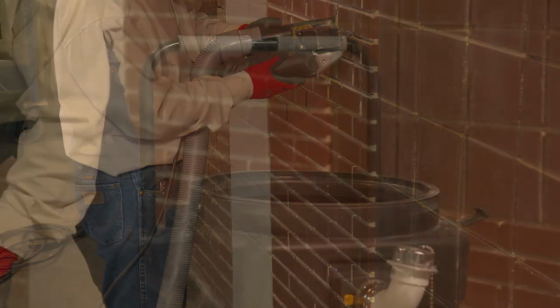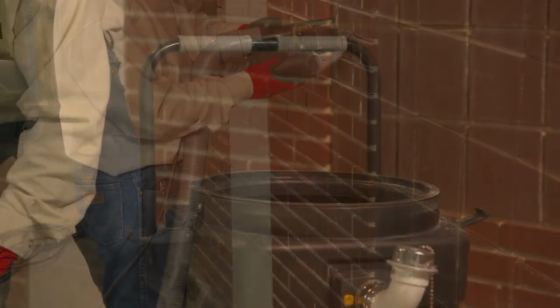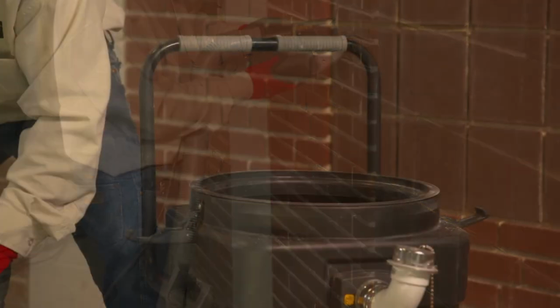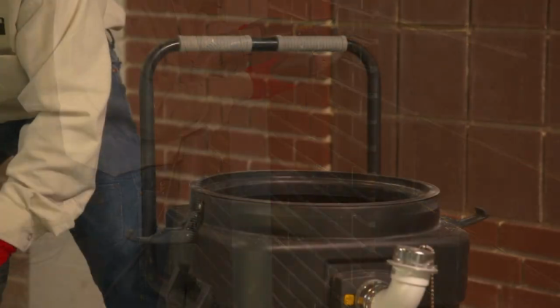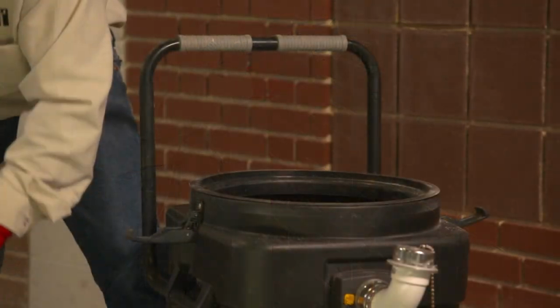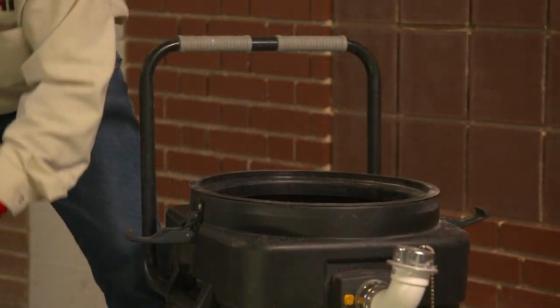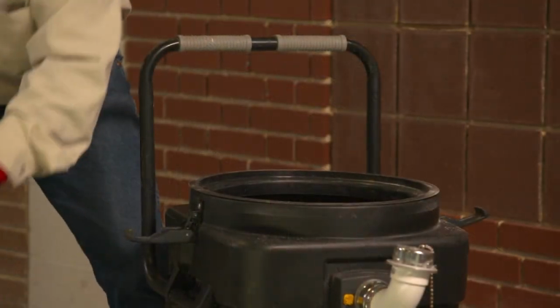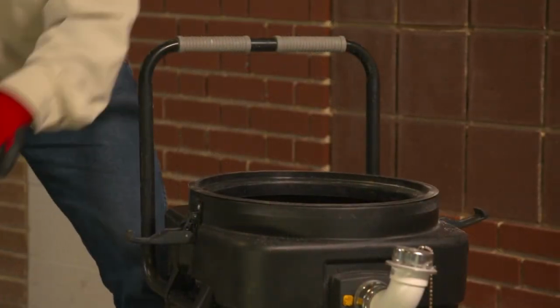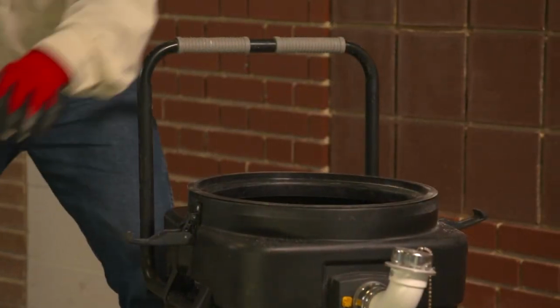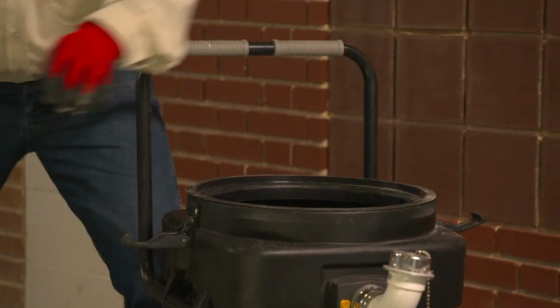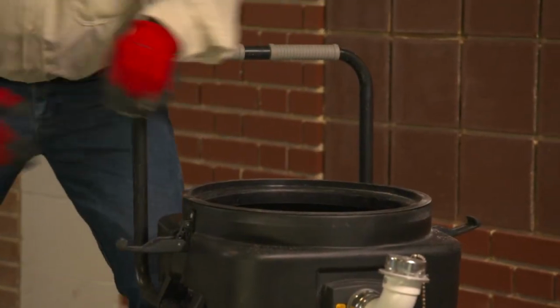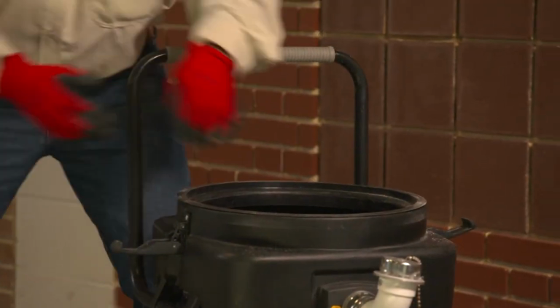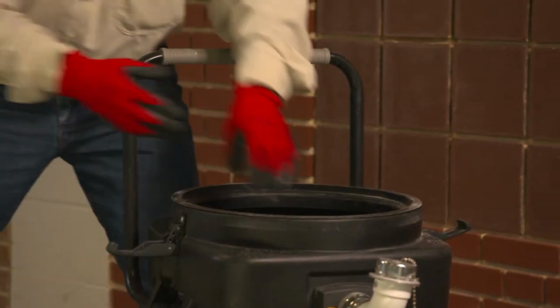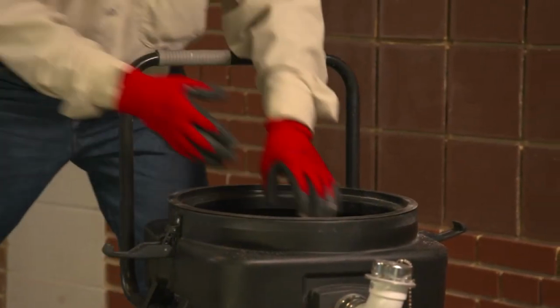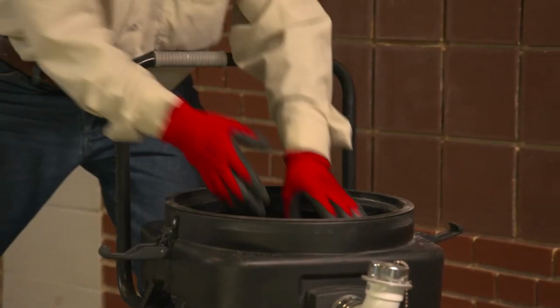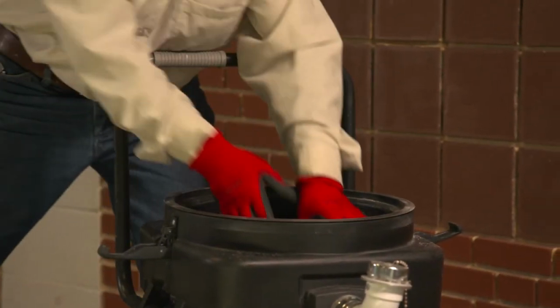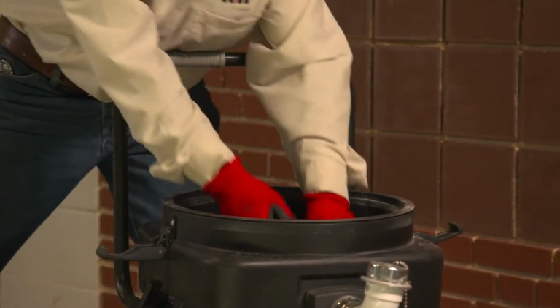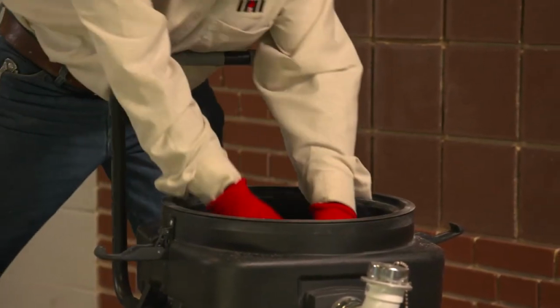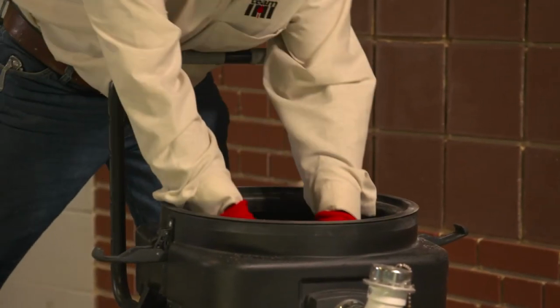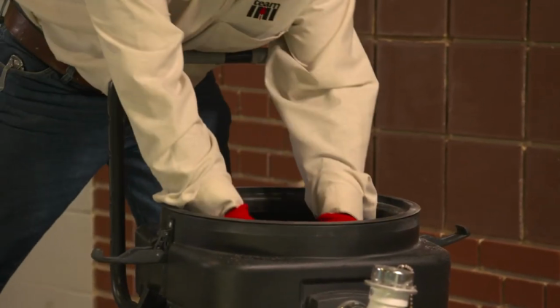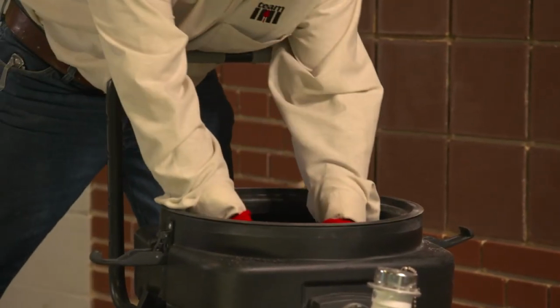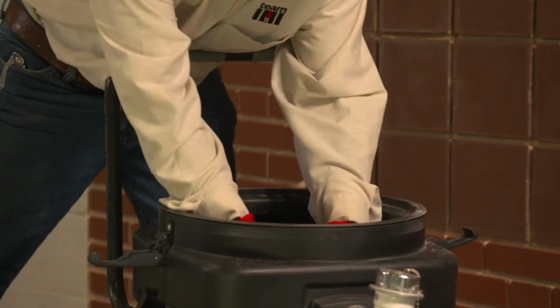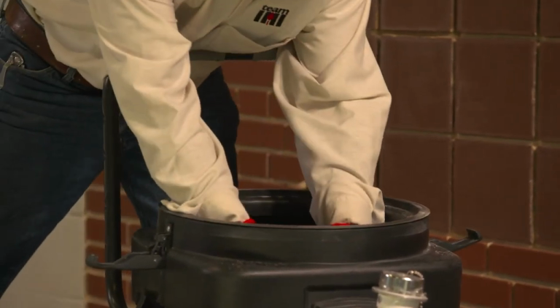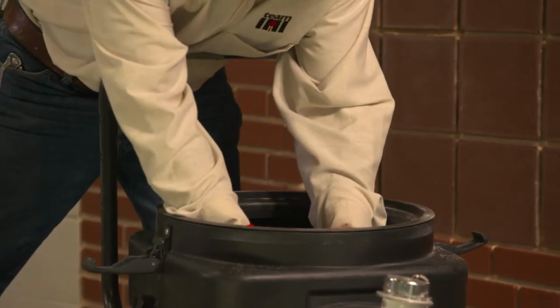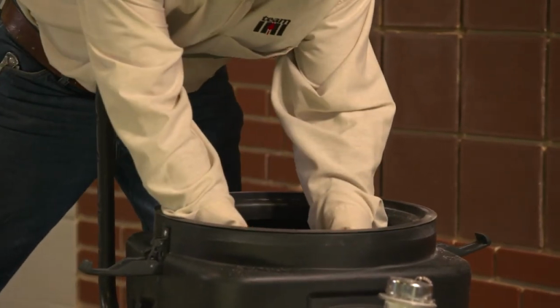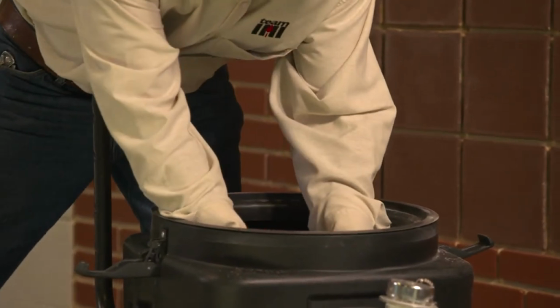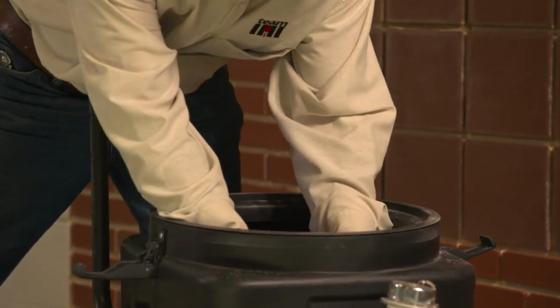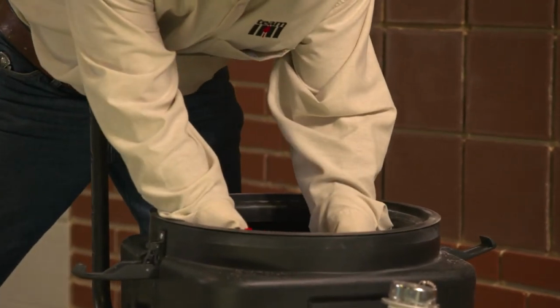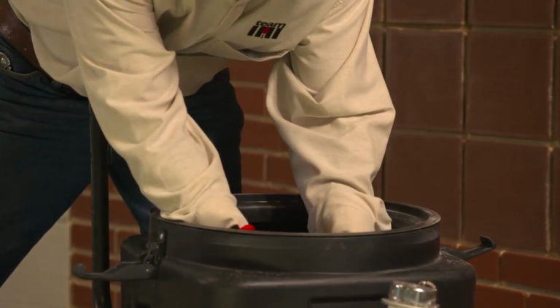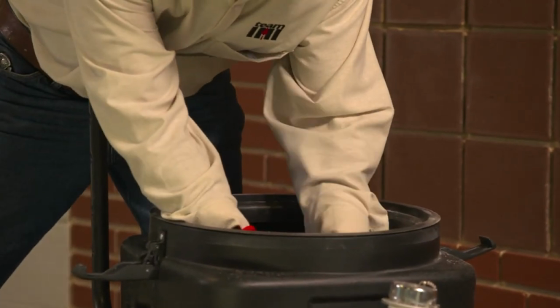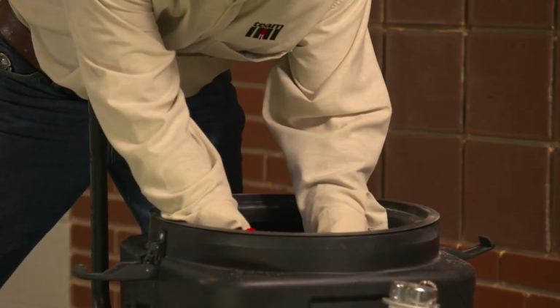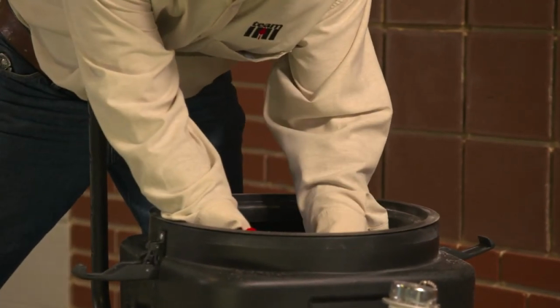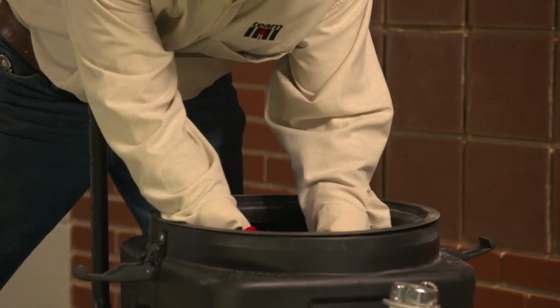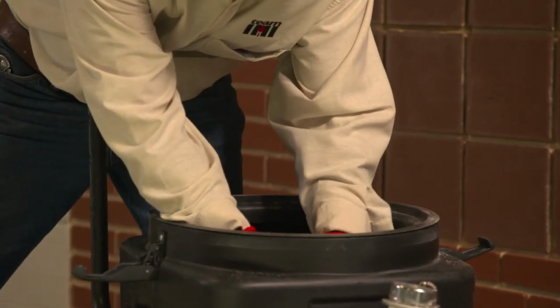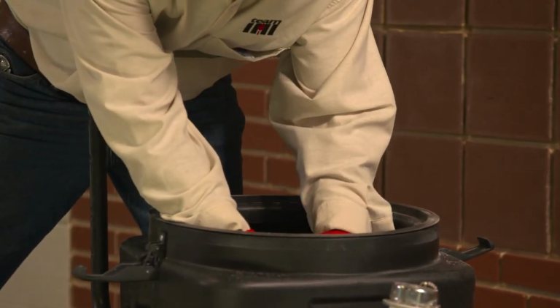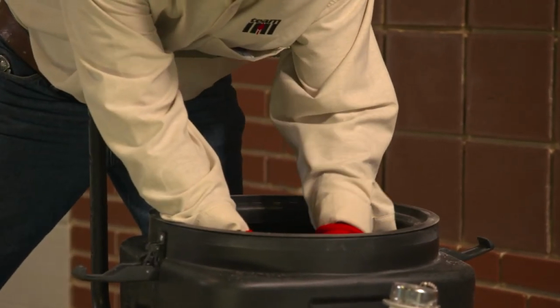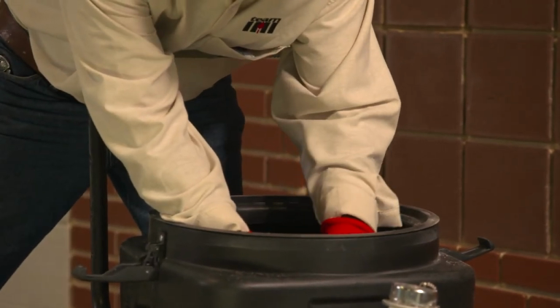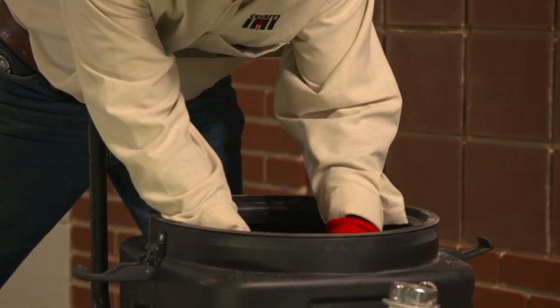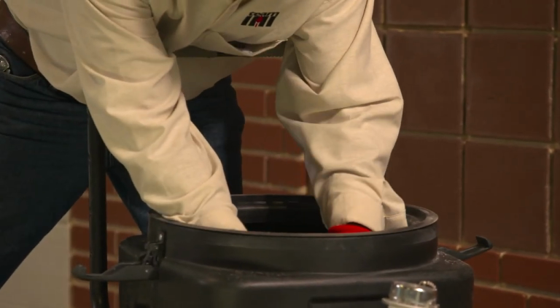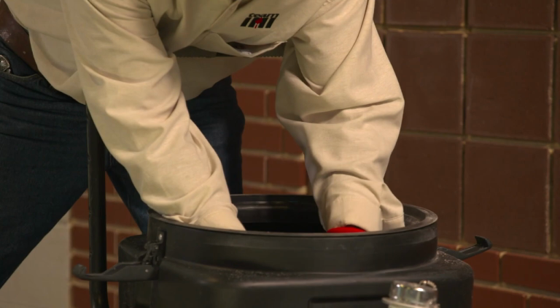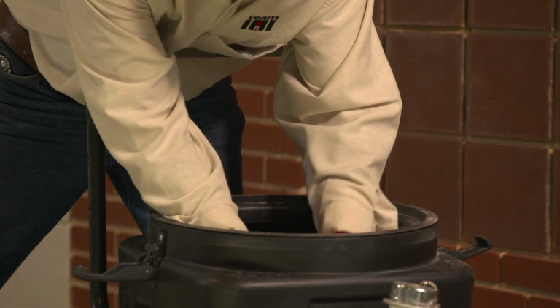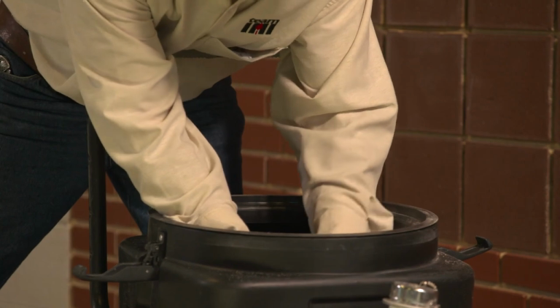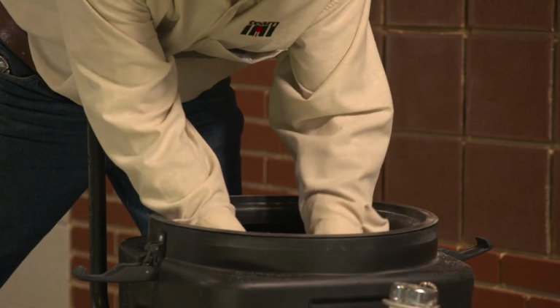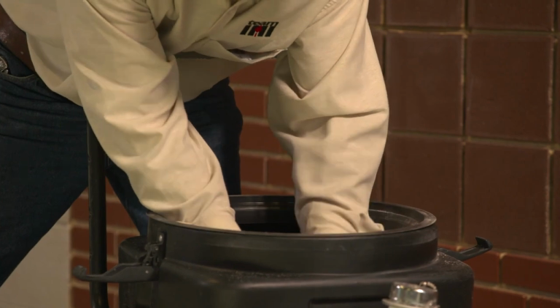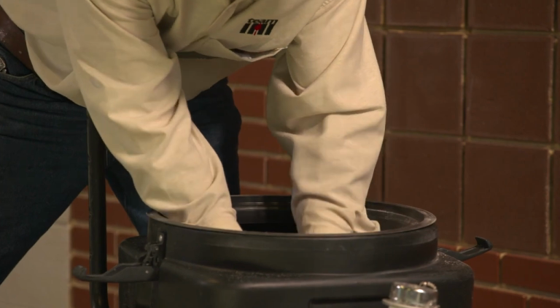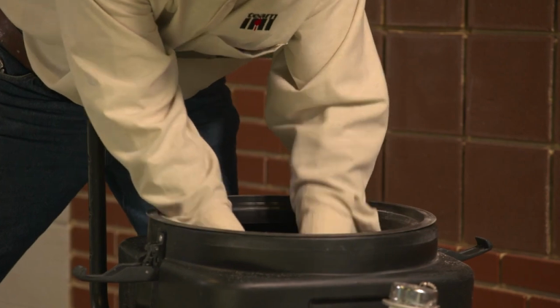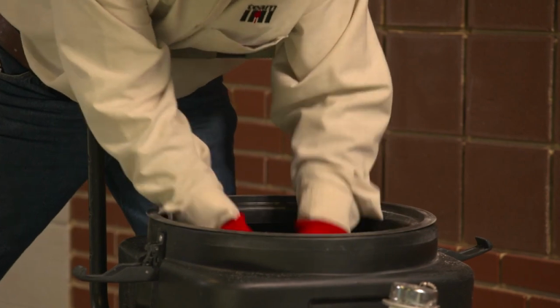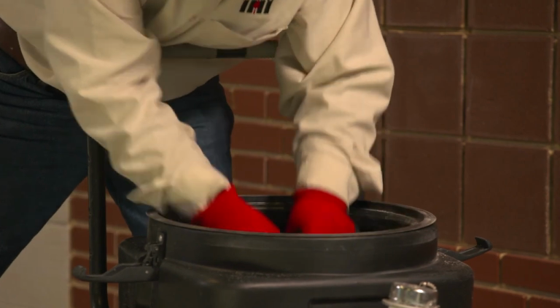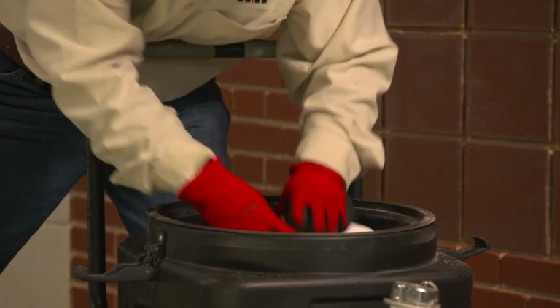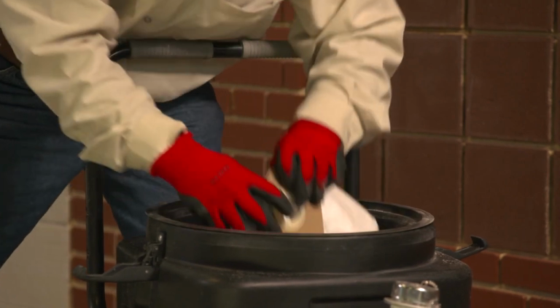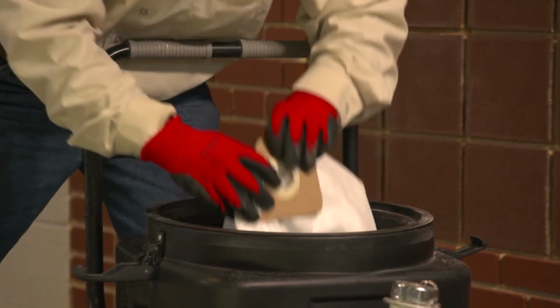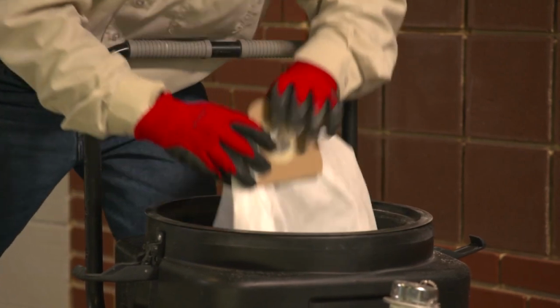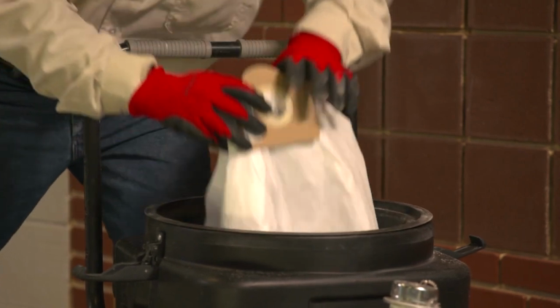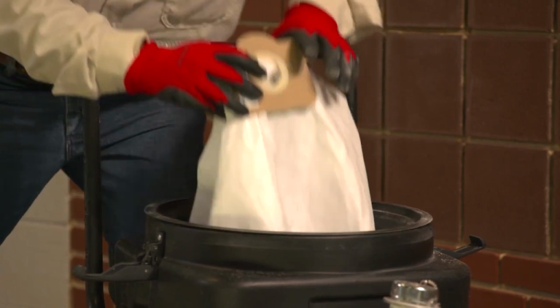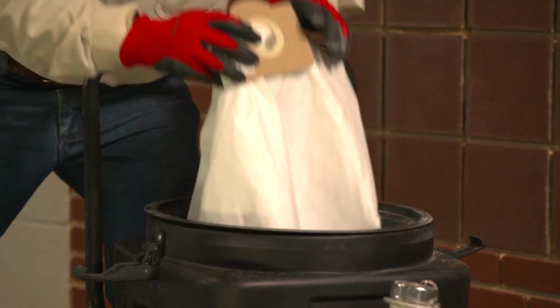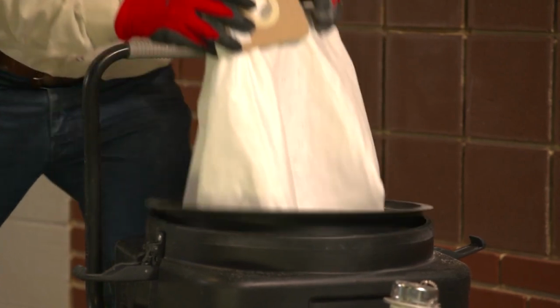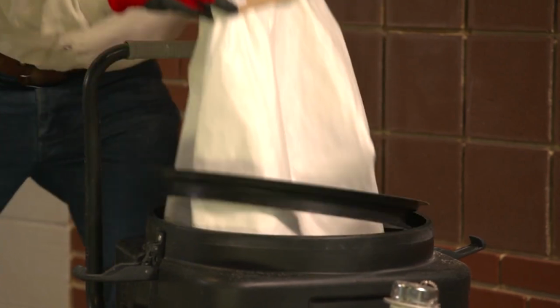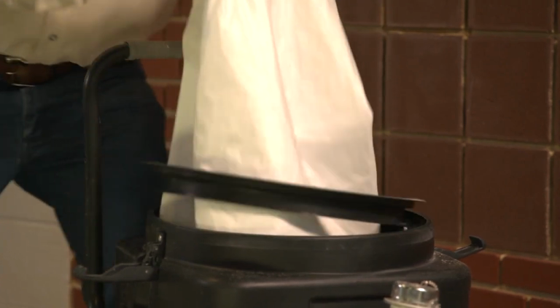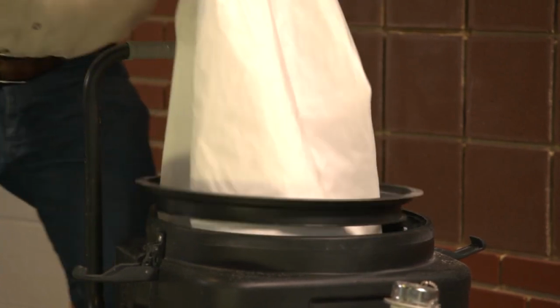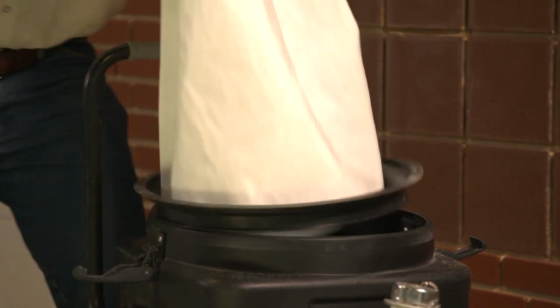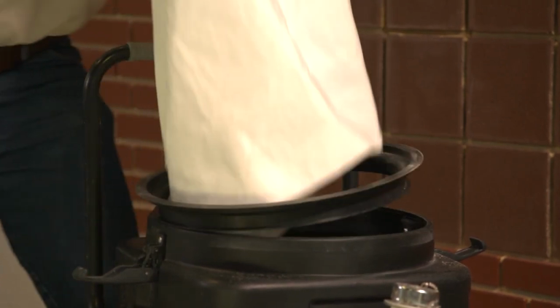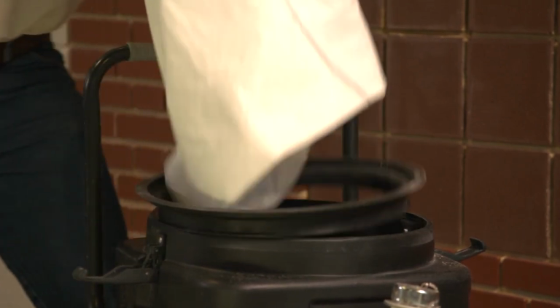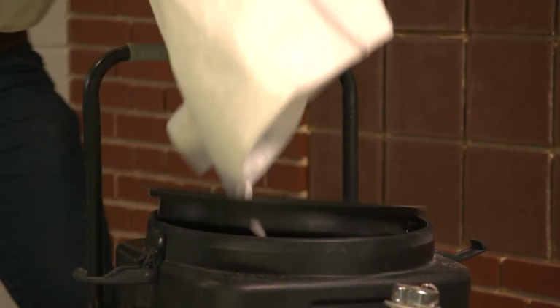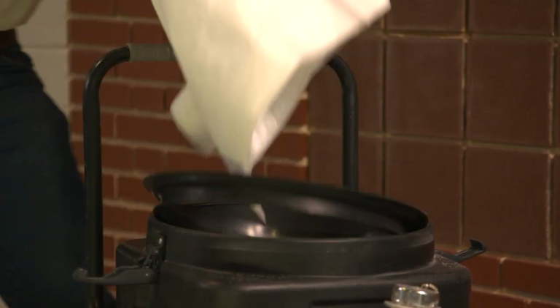Be sure used filters and dust collection bags are handled in a manner that will minimize workers' exposure to silica dust.